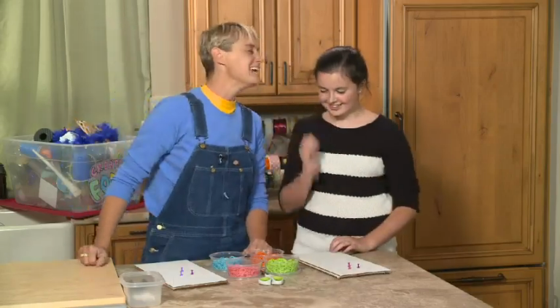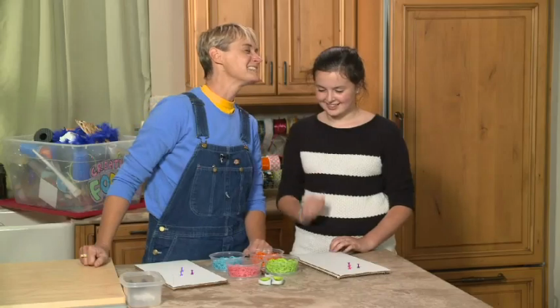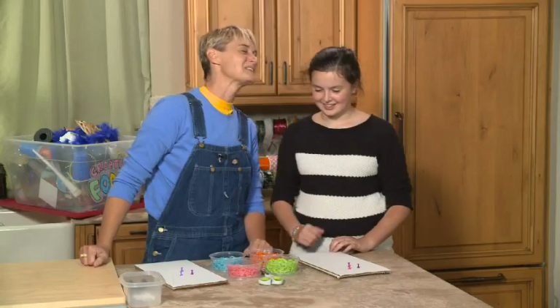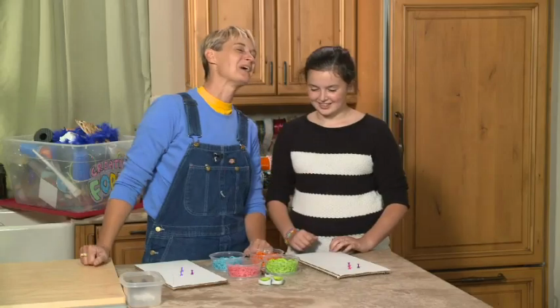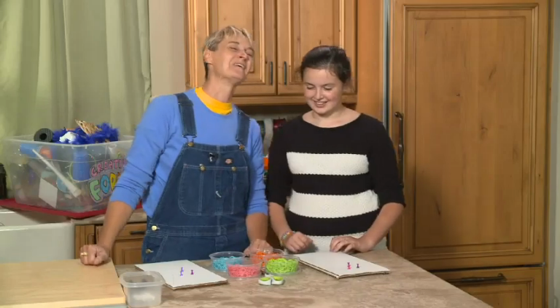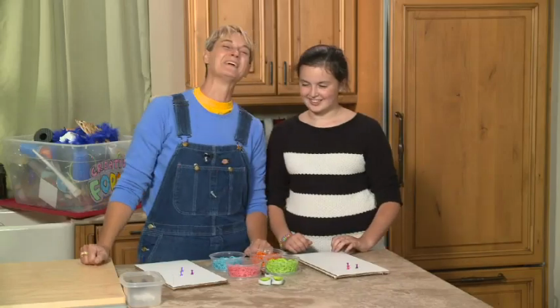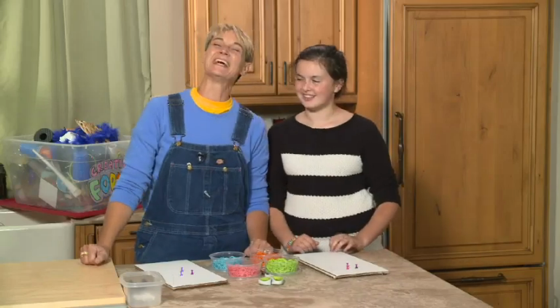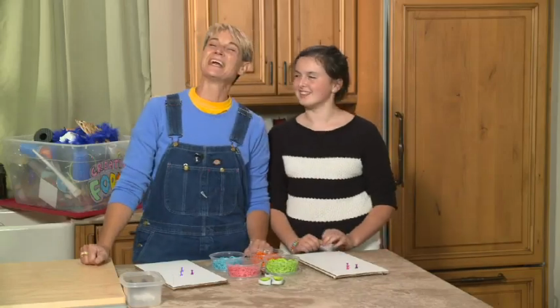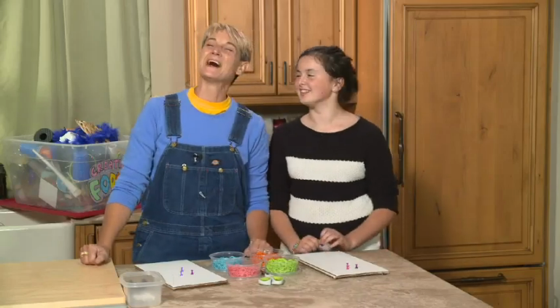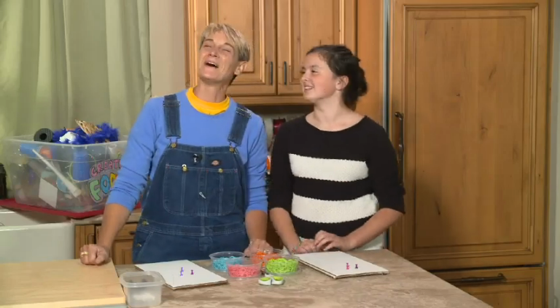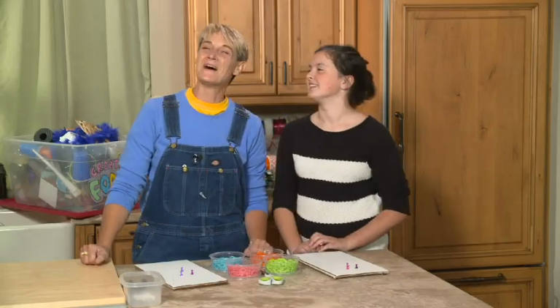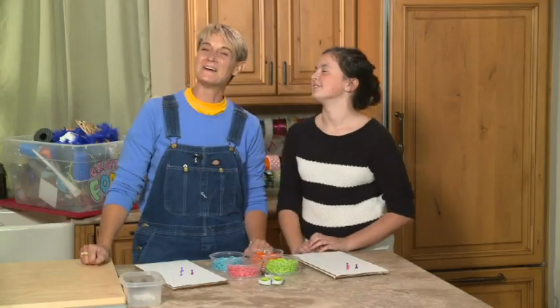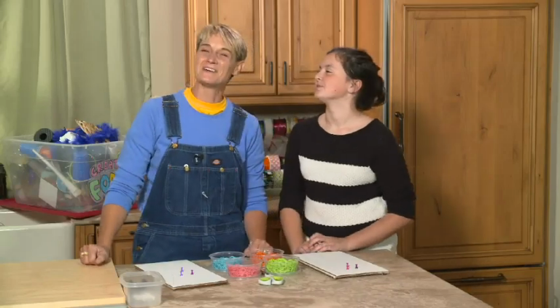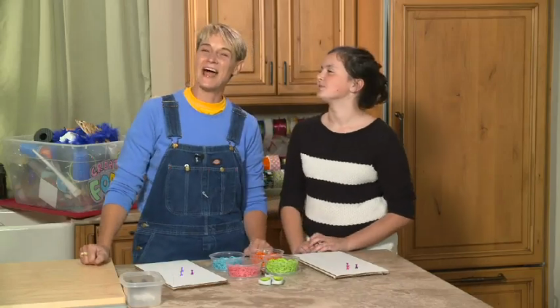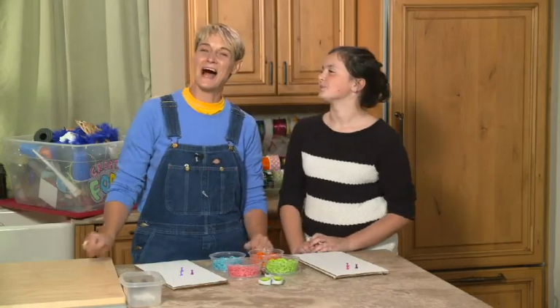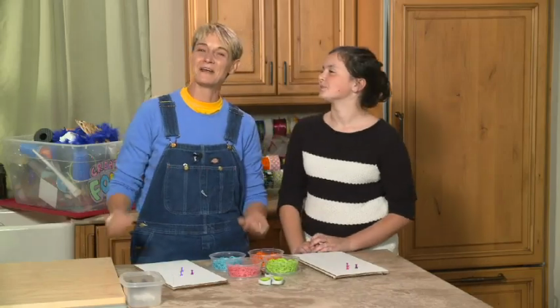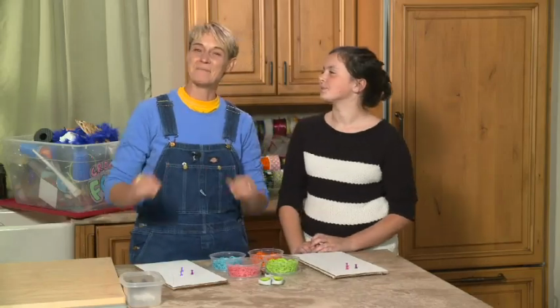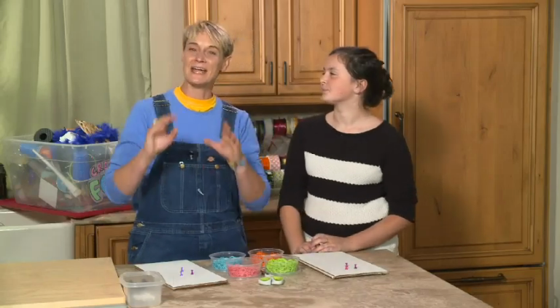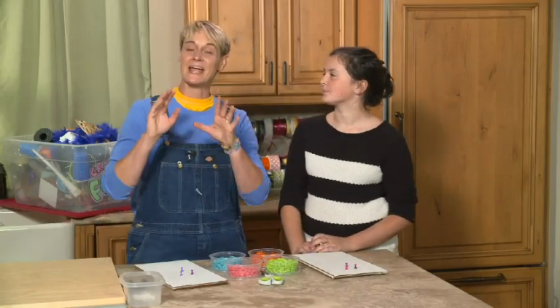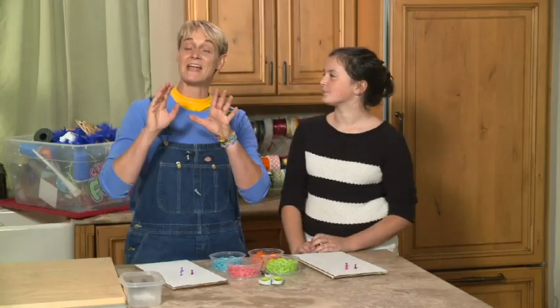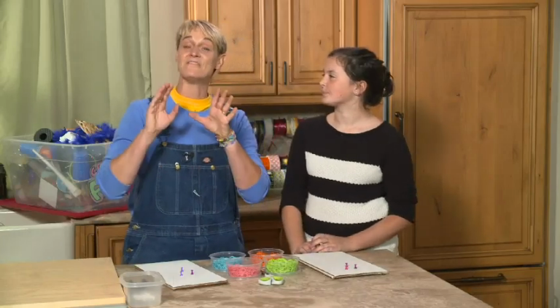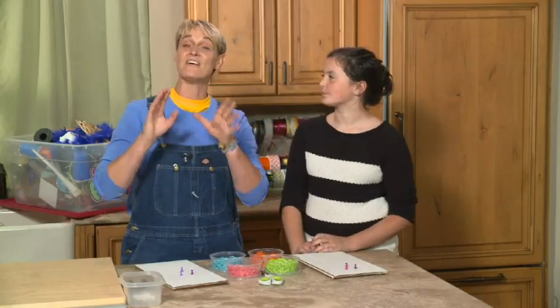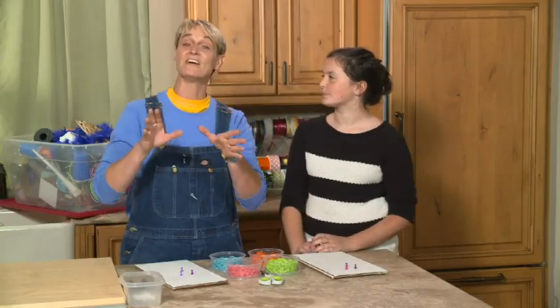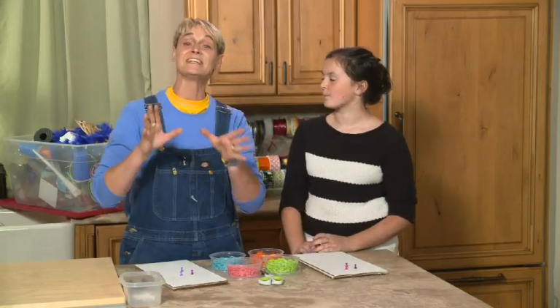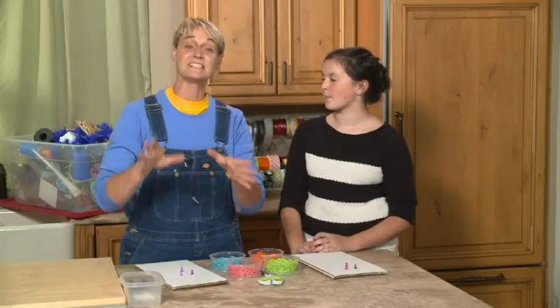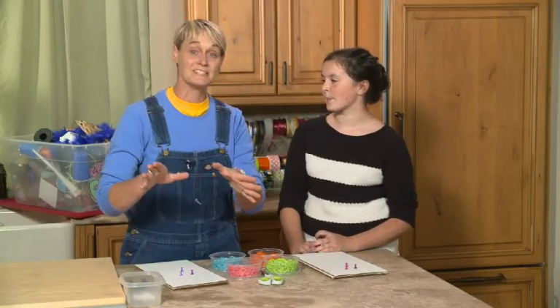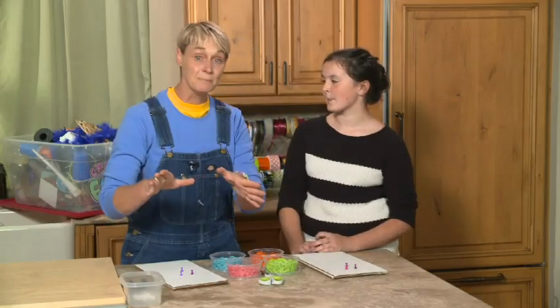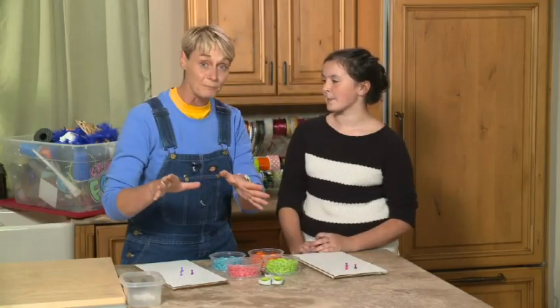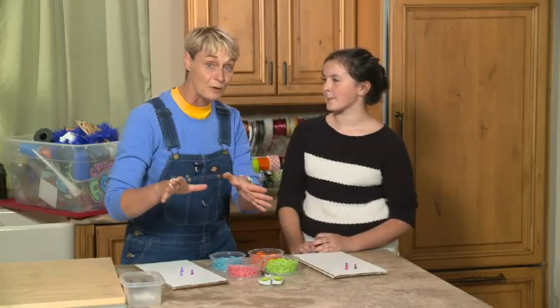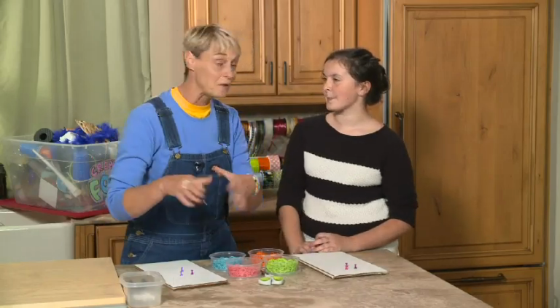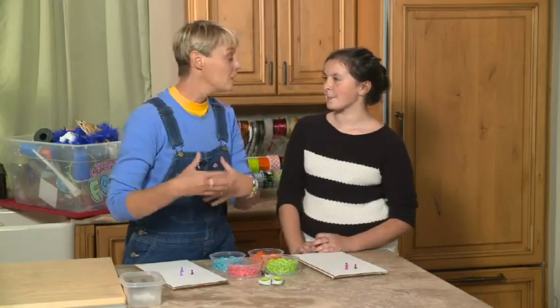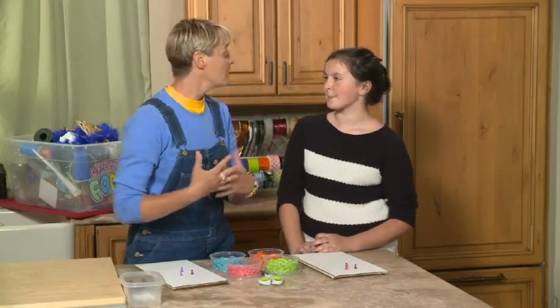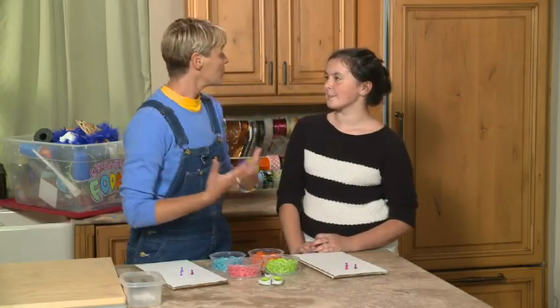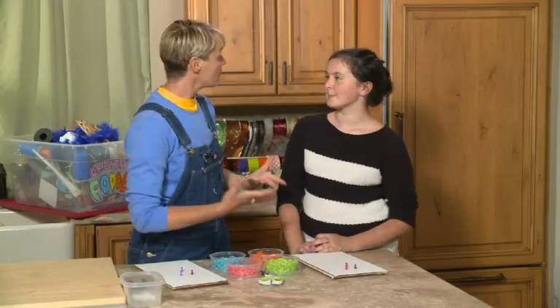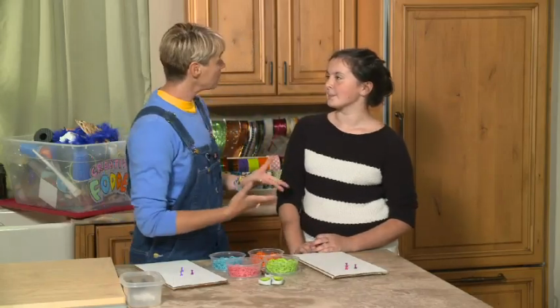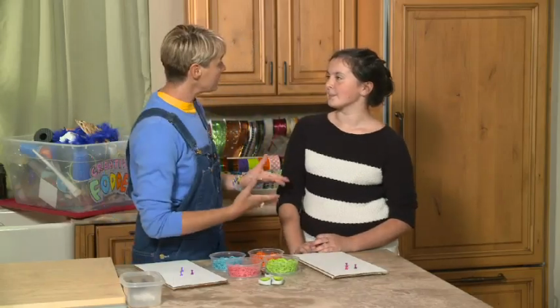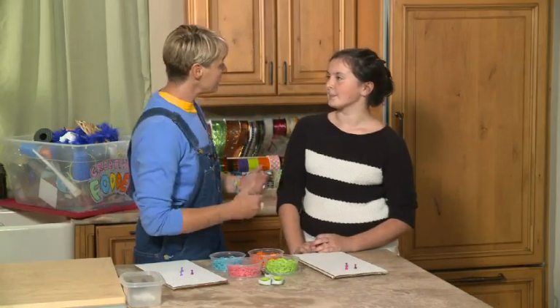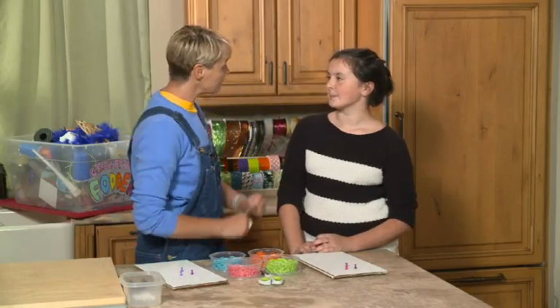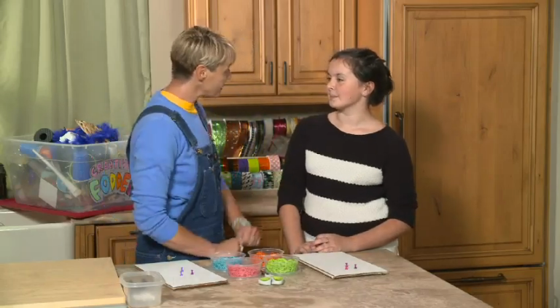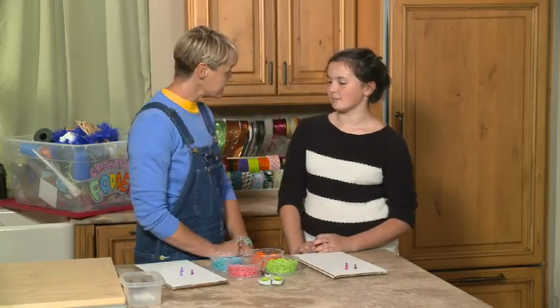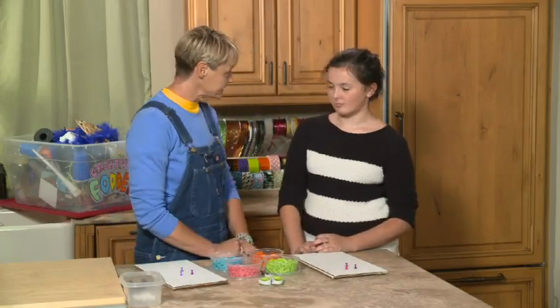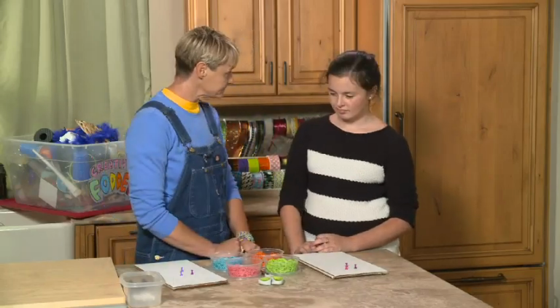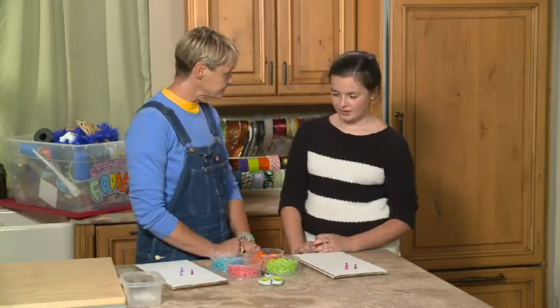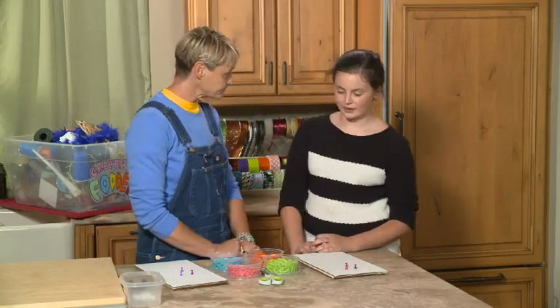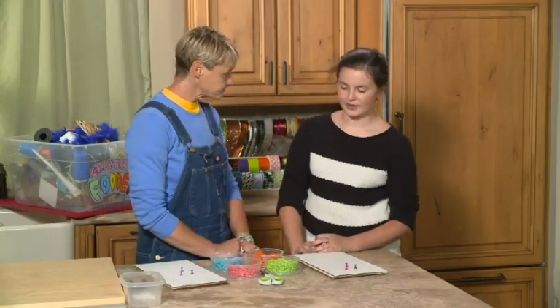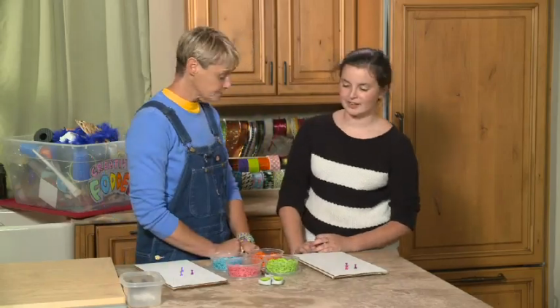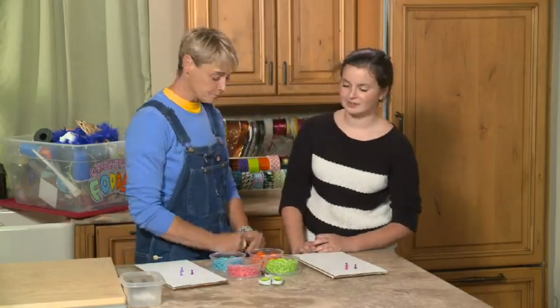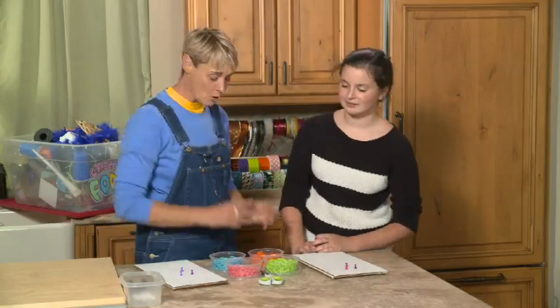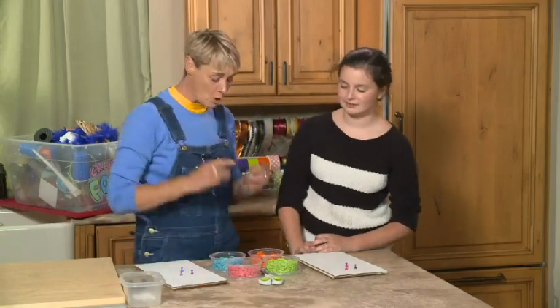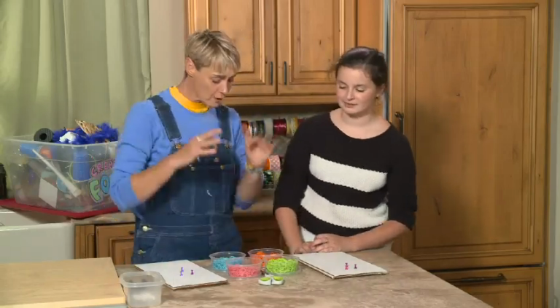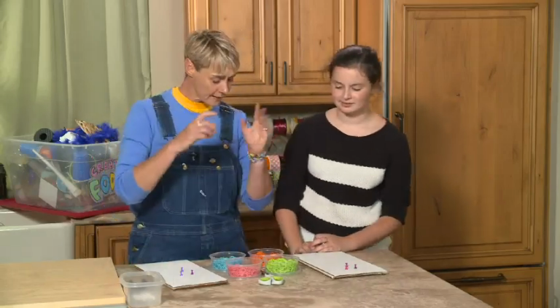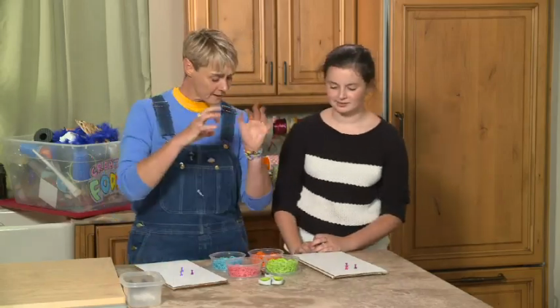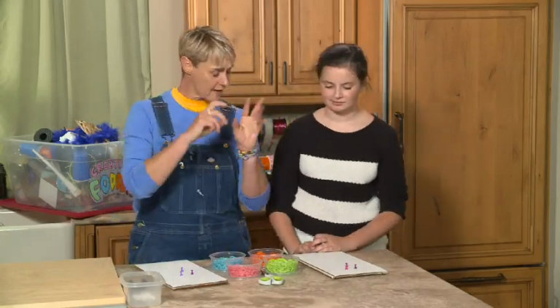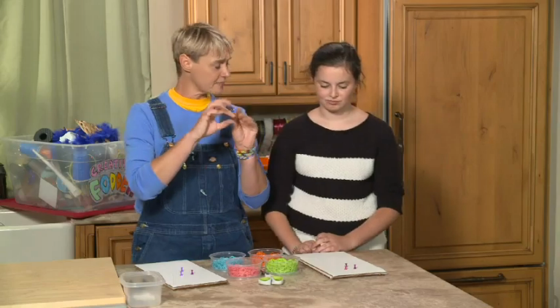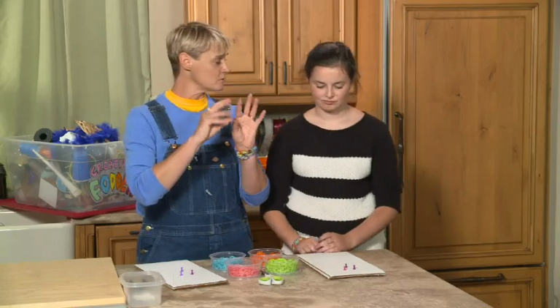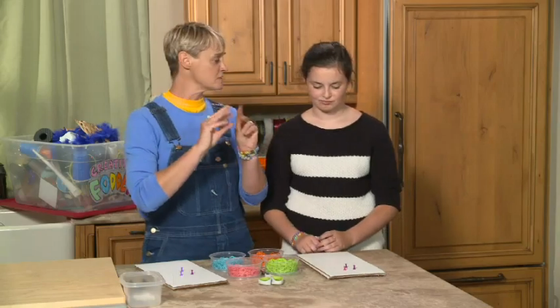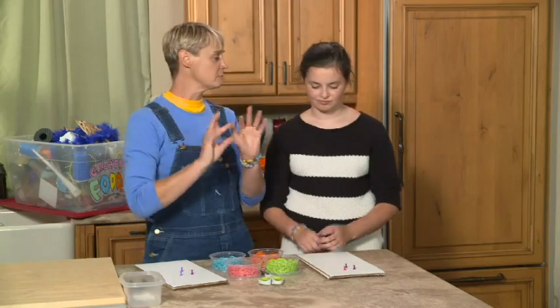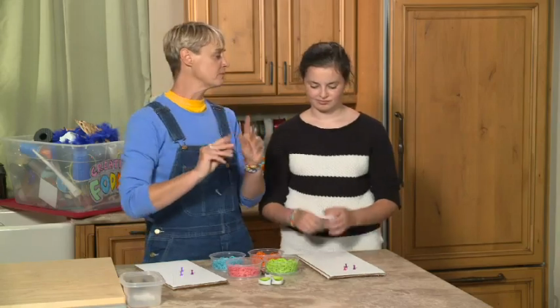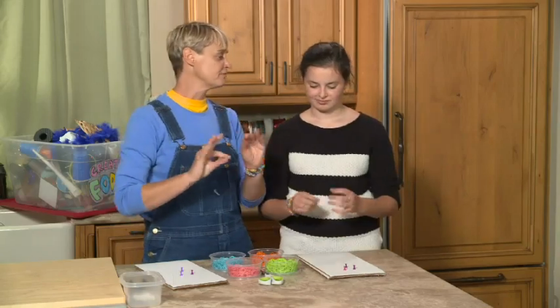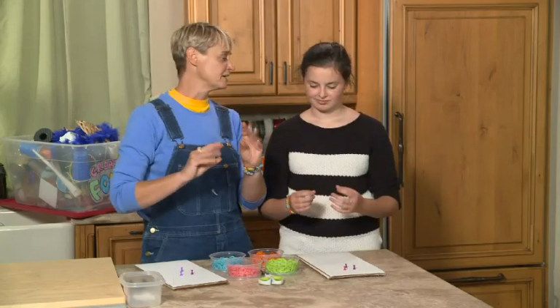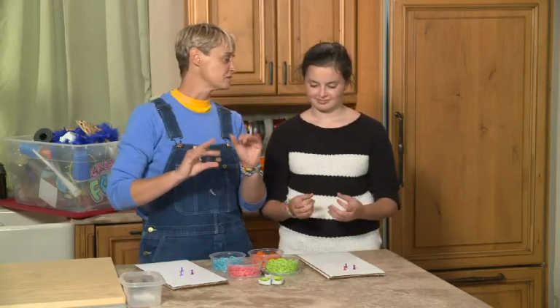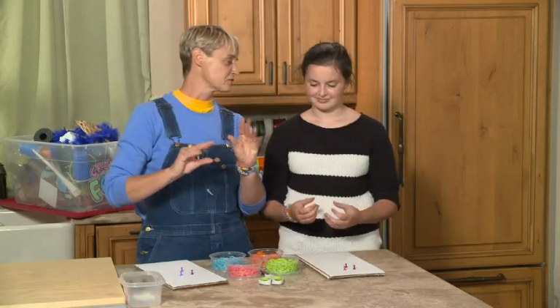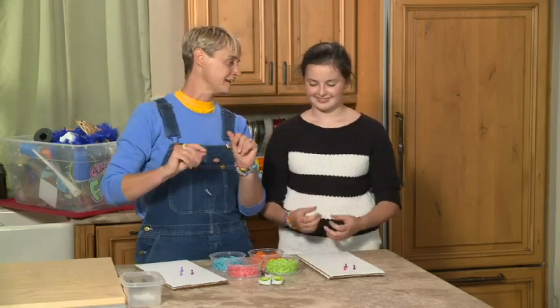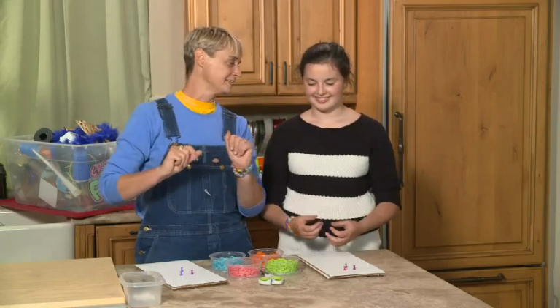So we're going to go over how to make a very simple rubber band bracelet. Got those nimble fingers ready?